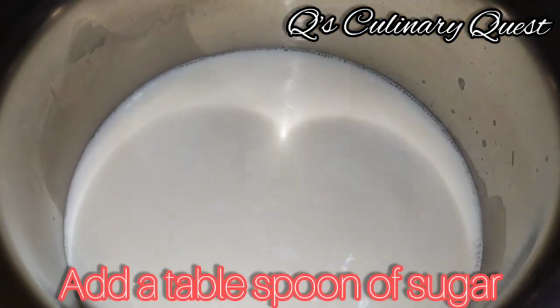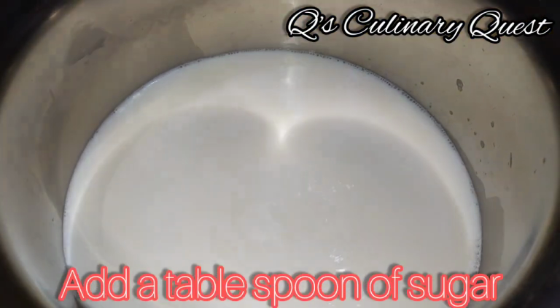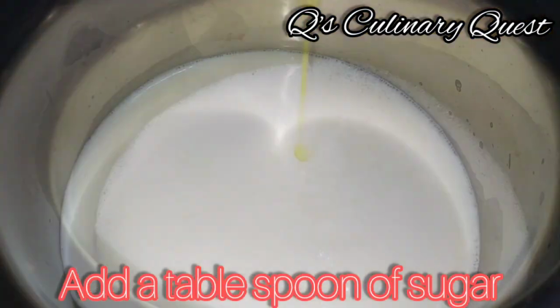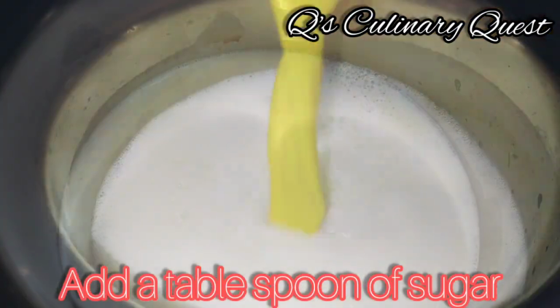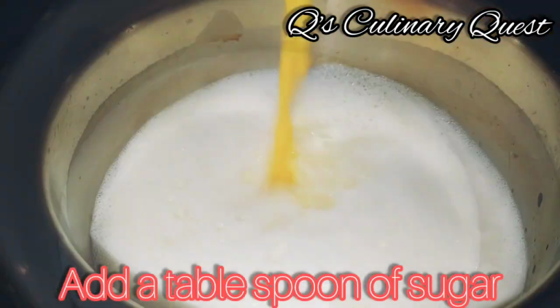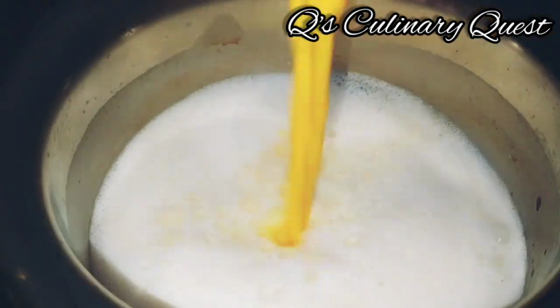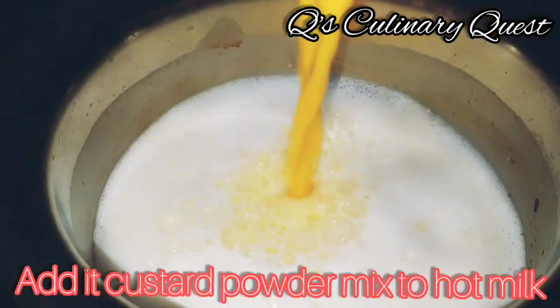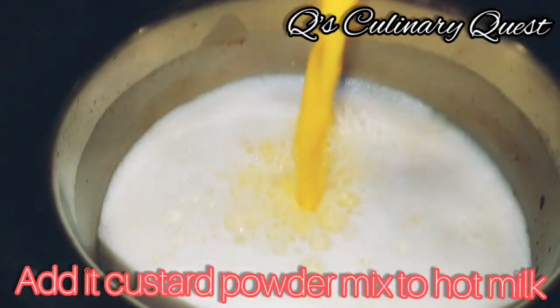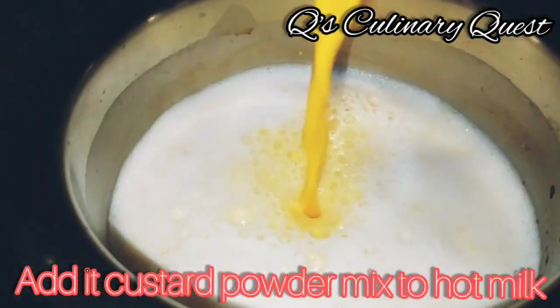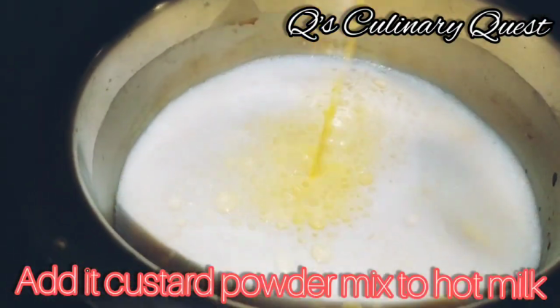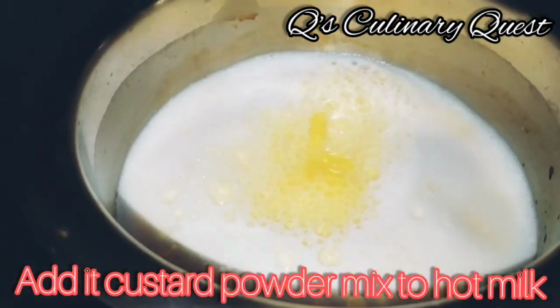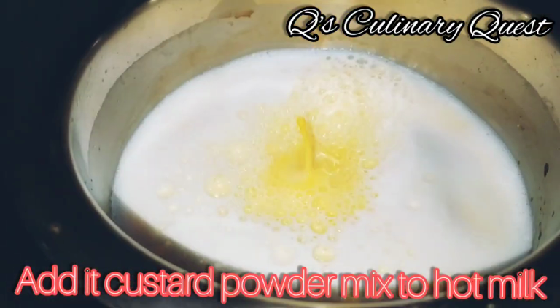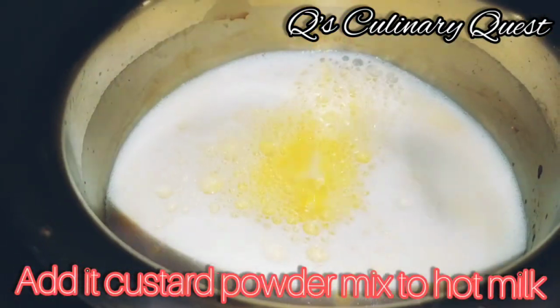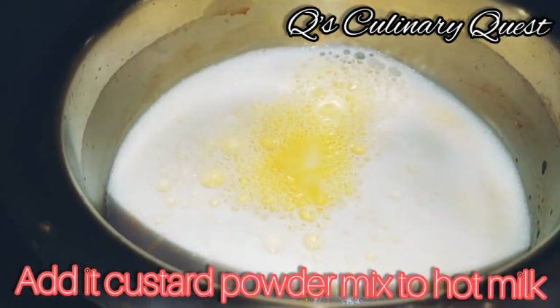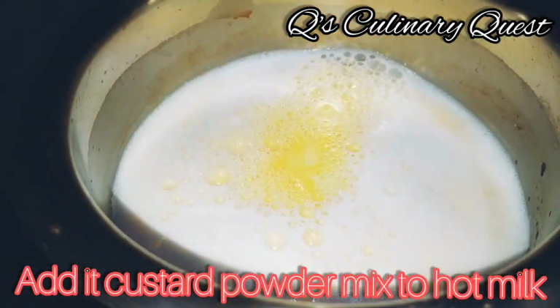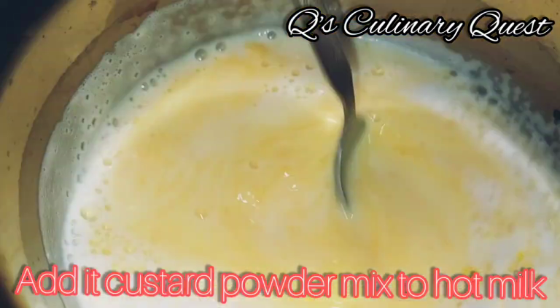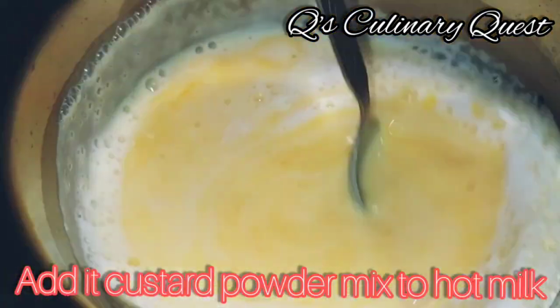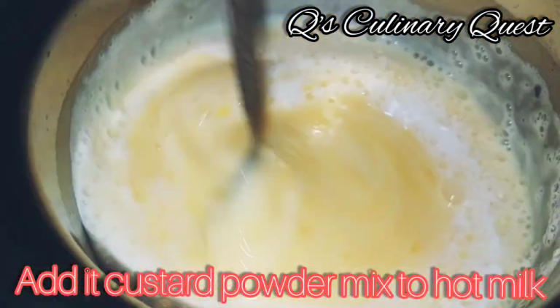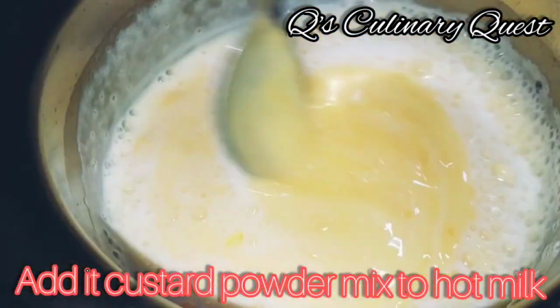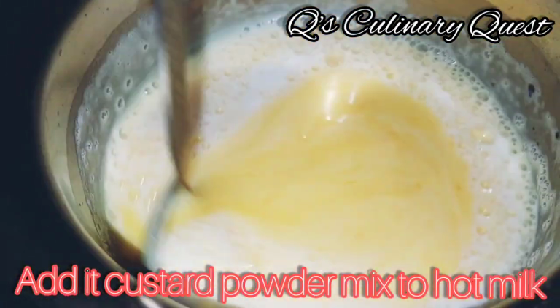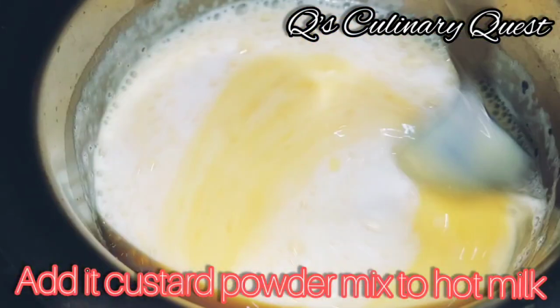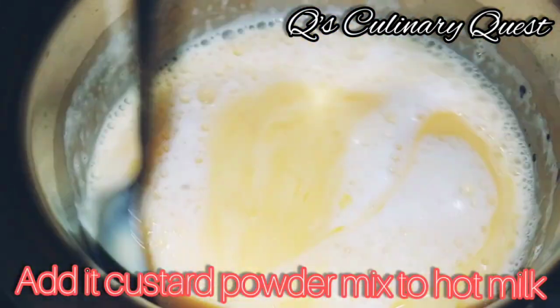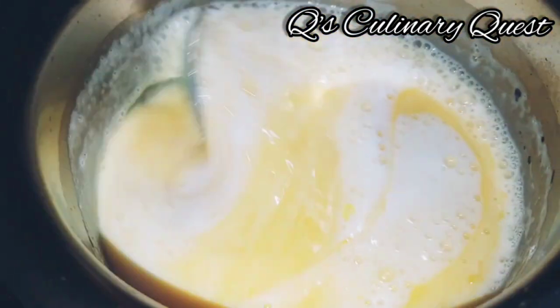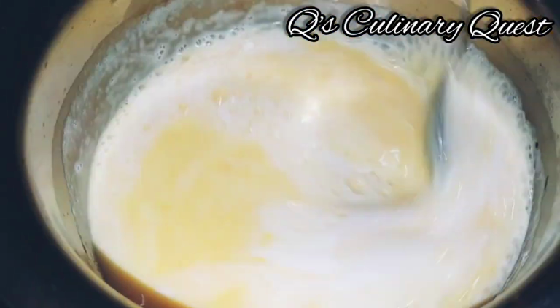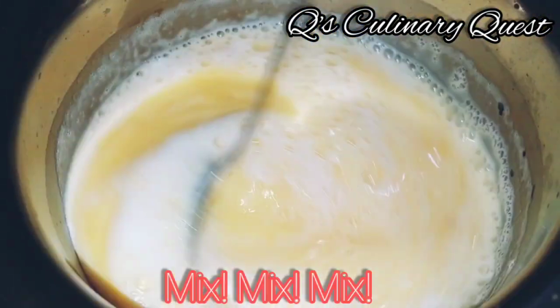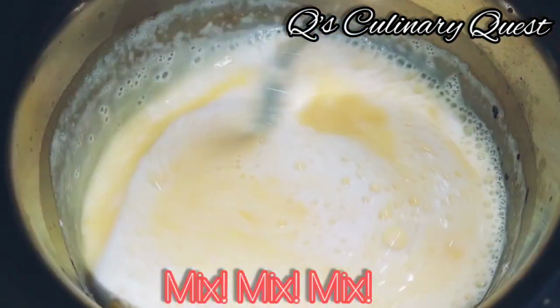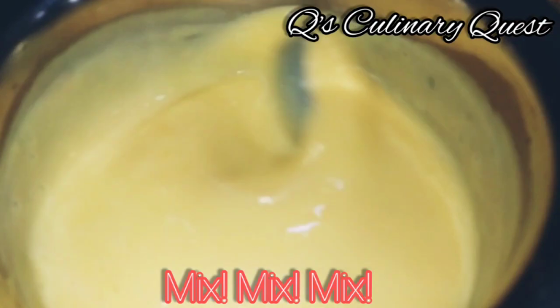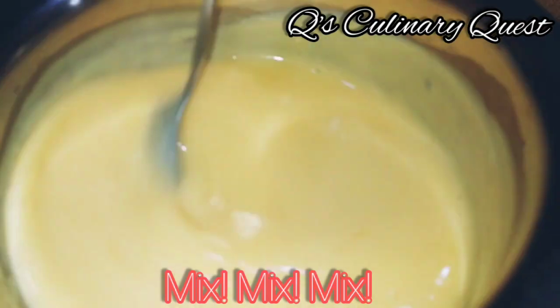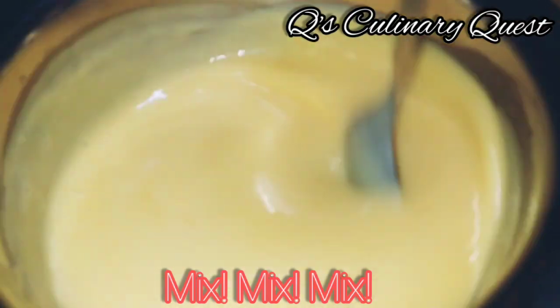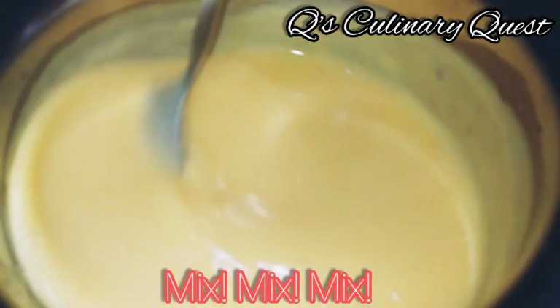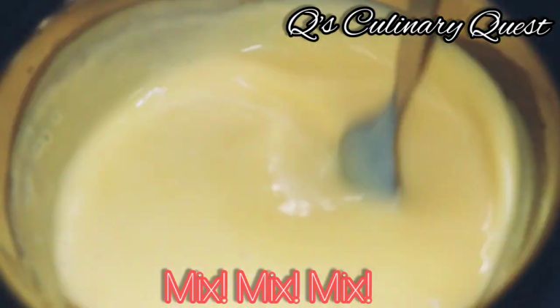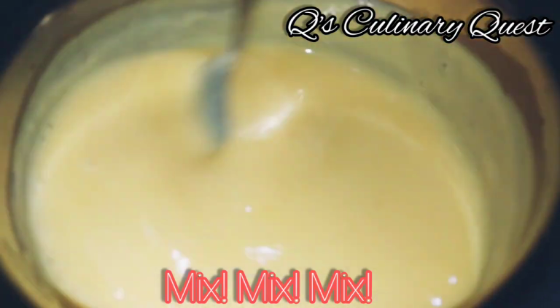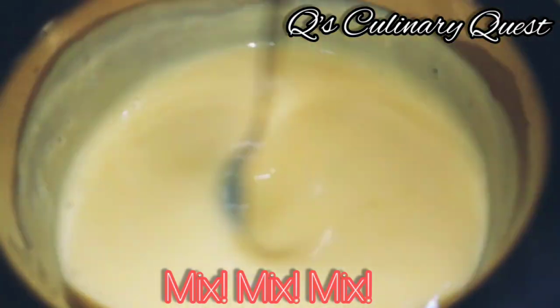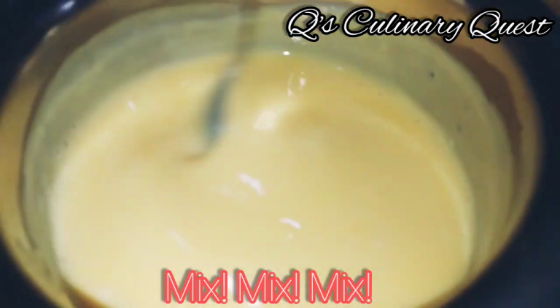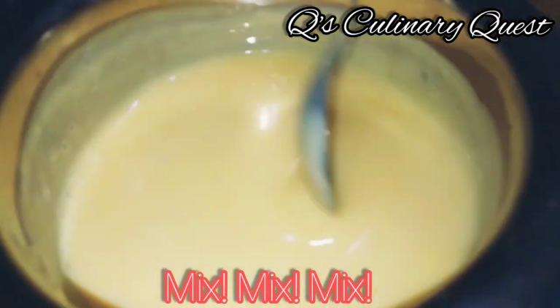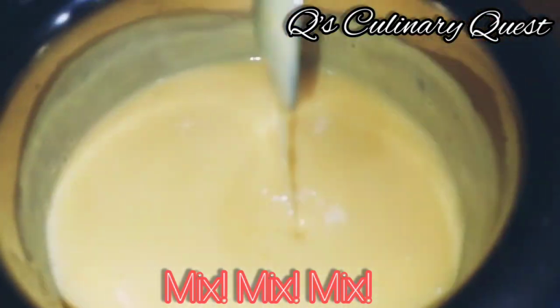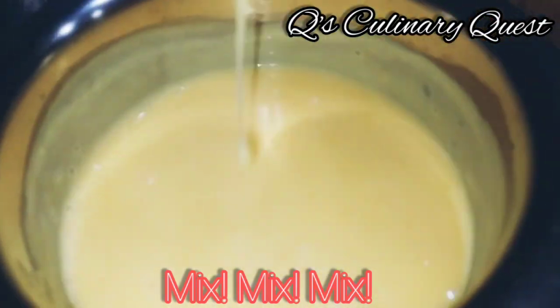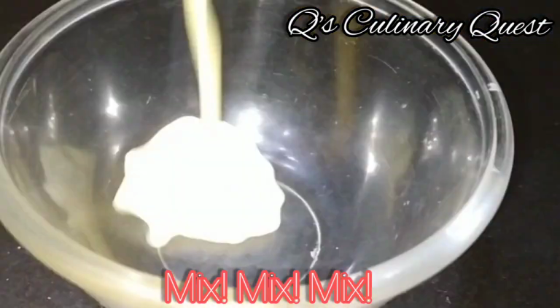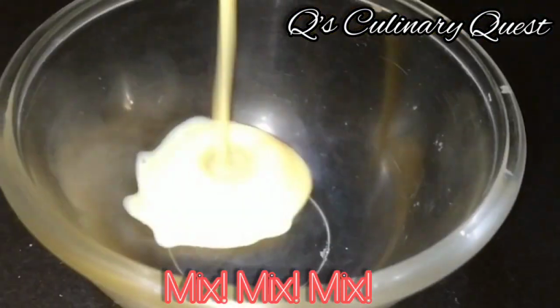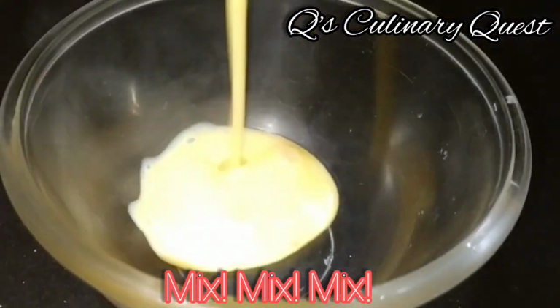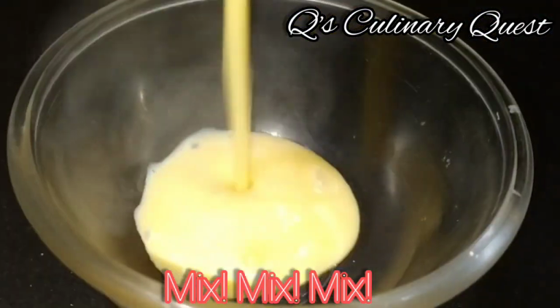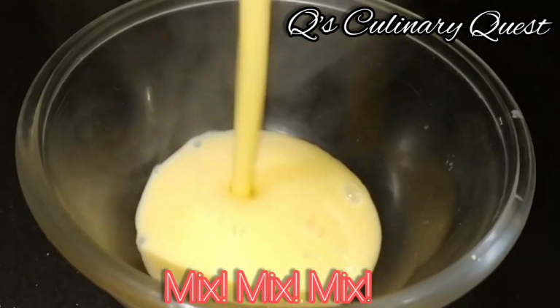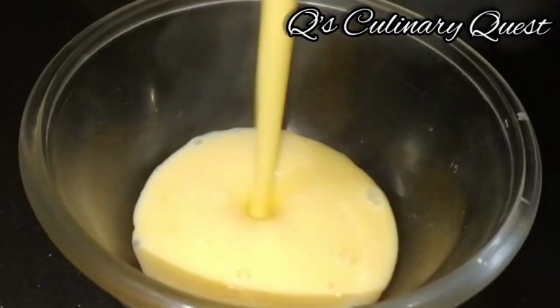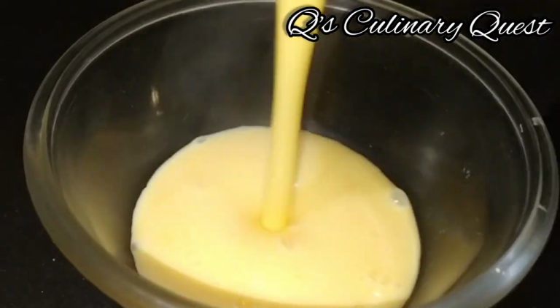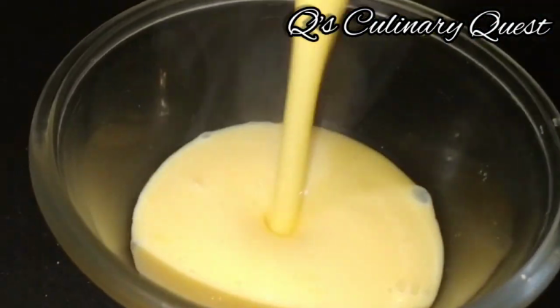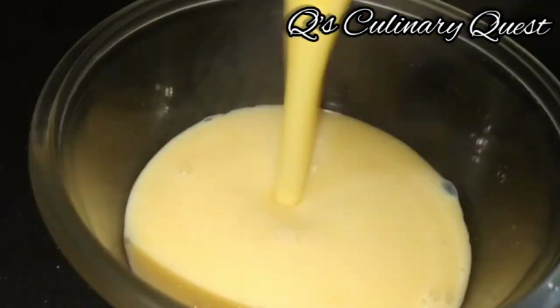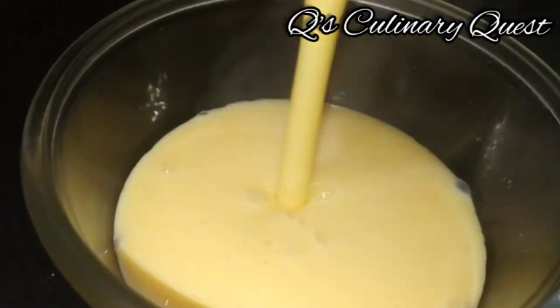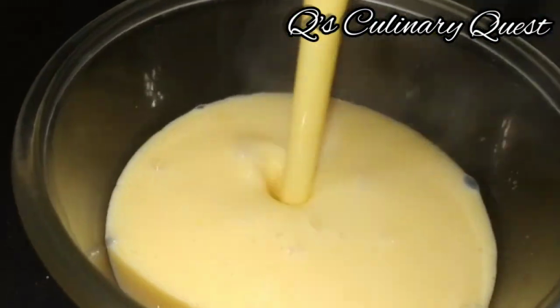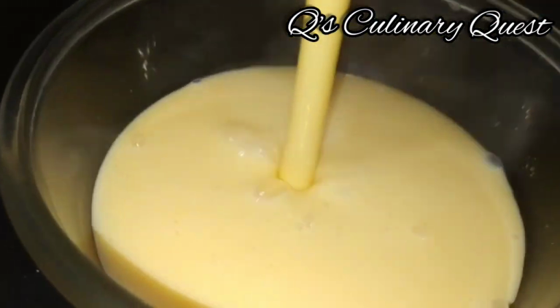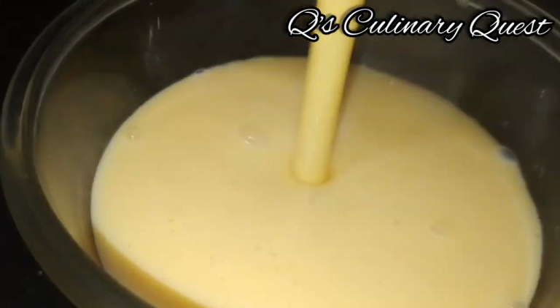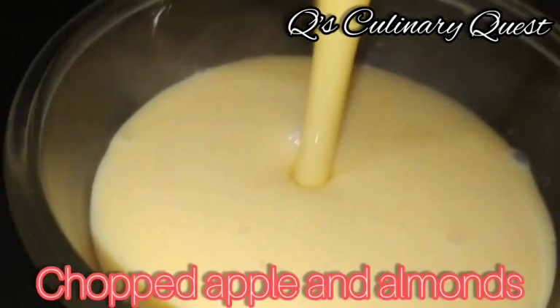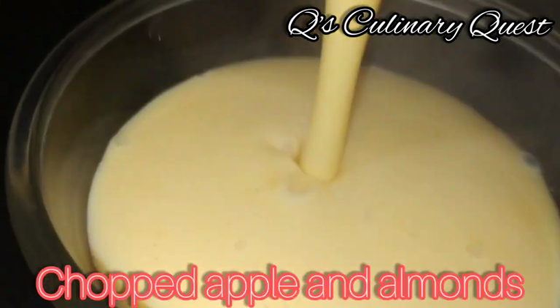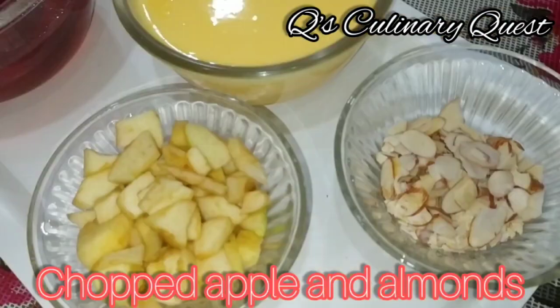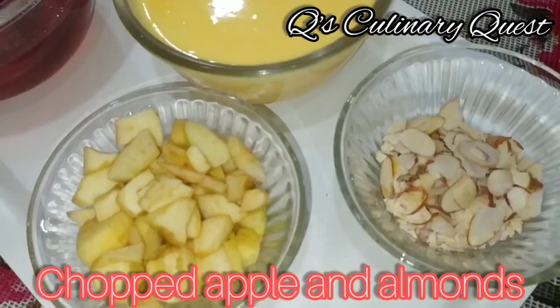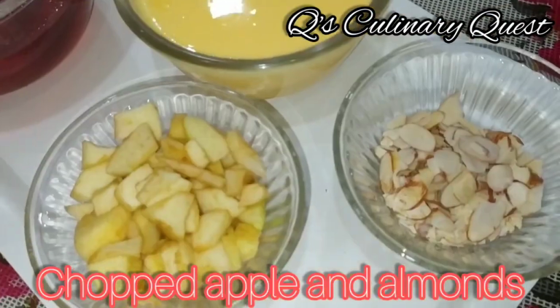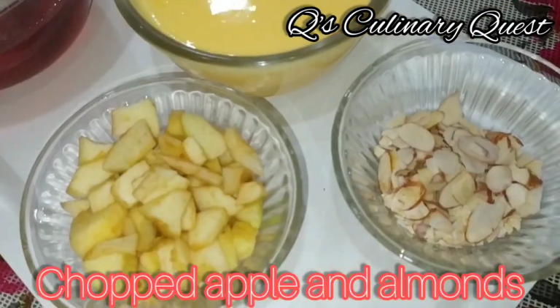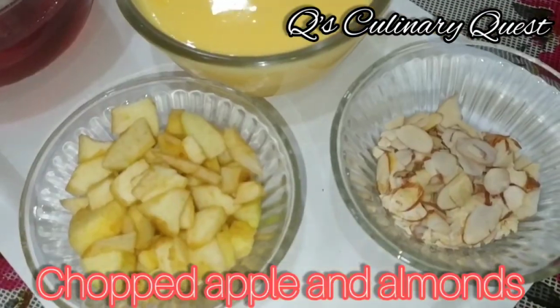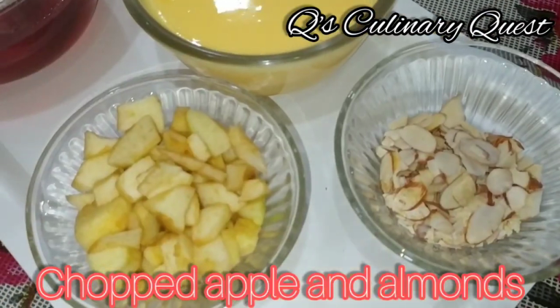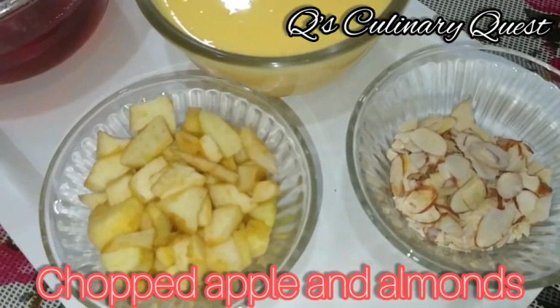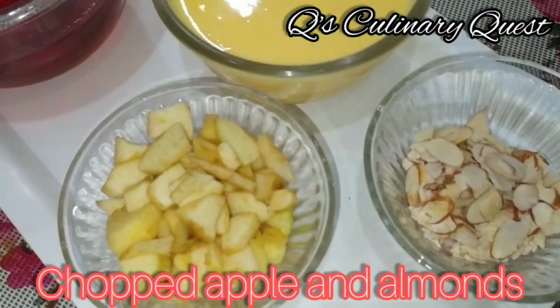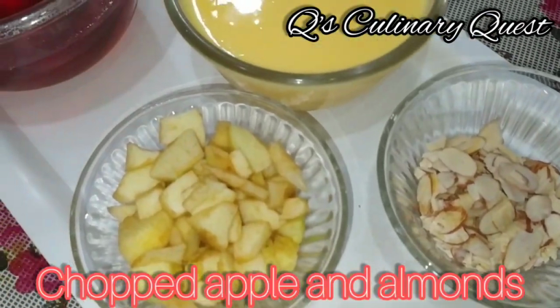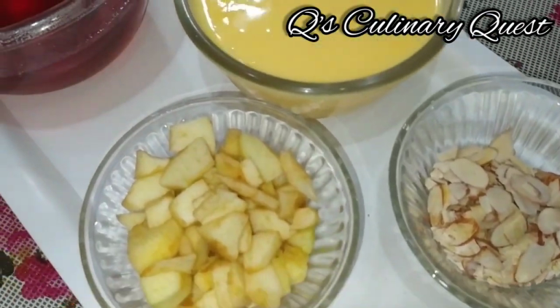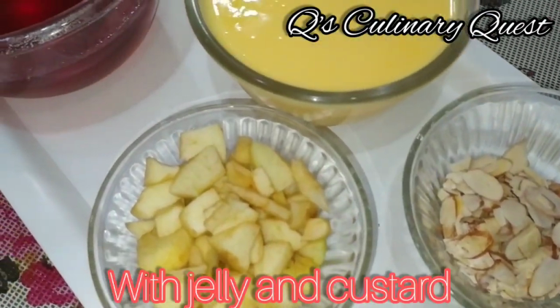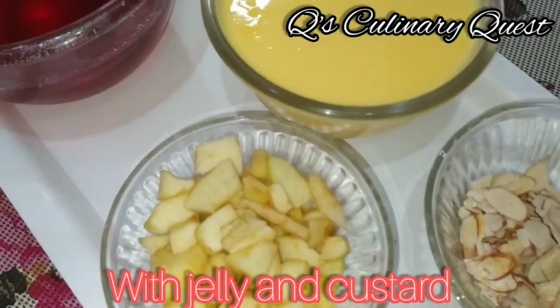Add the custard powder mix to the hot milk. Mix, mix, and mix. Chopped apple and almonds are ready.